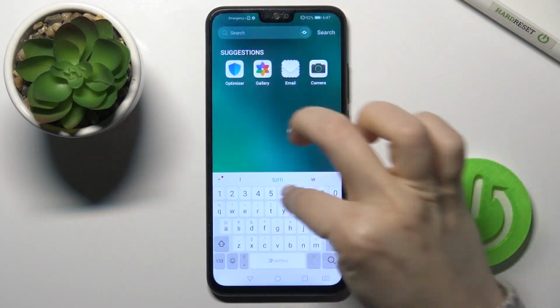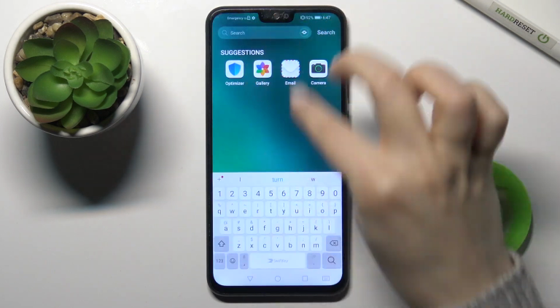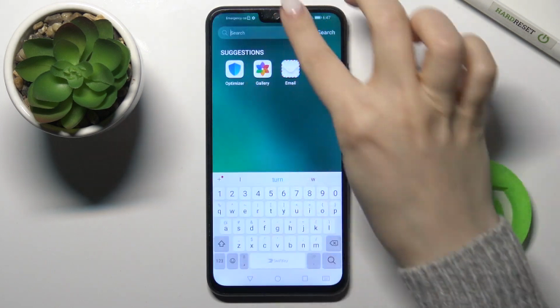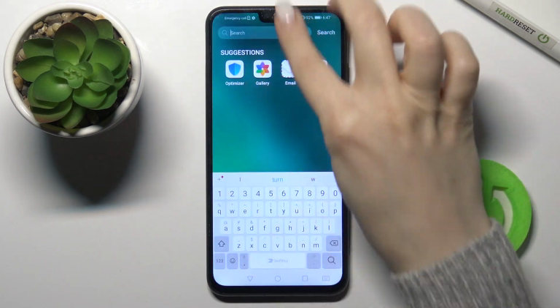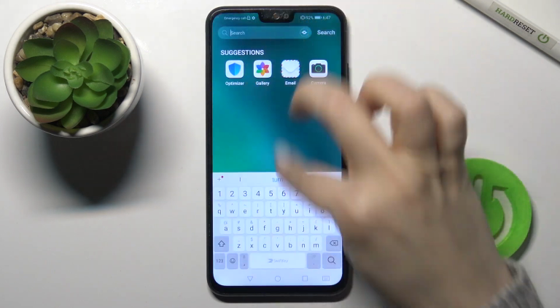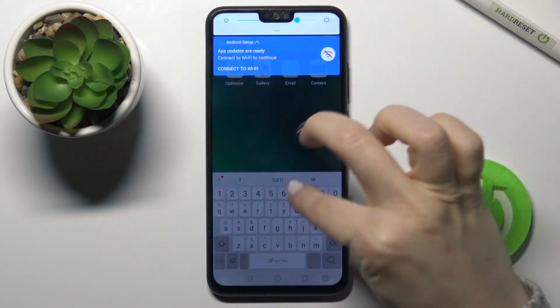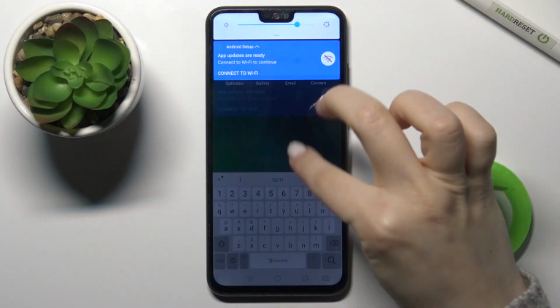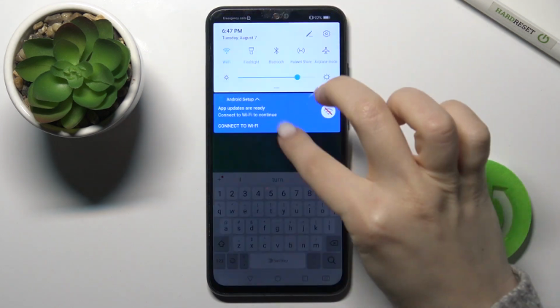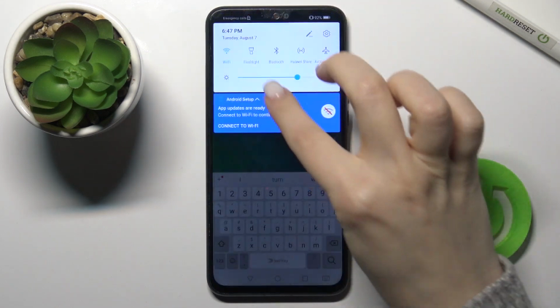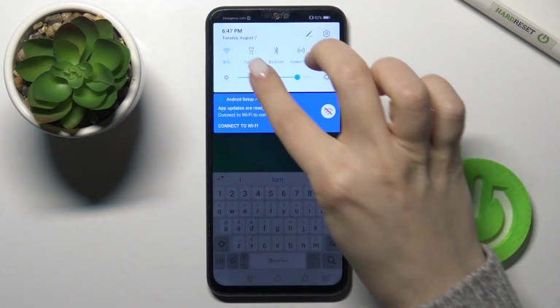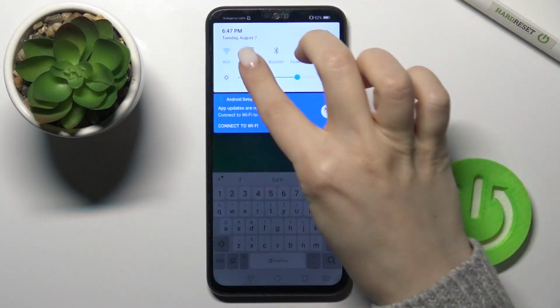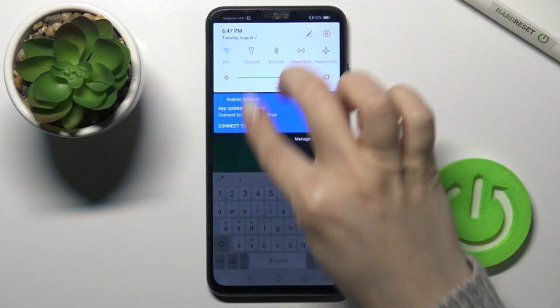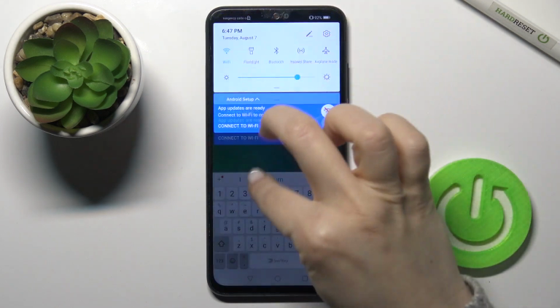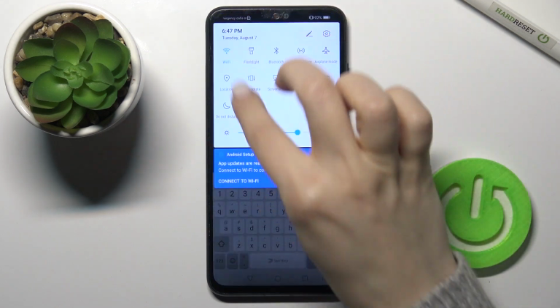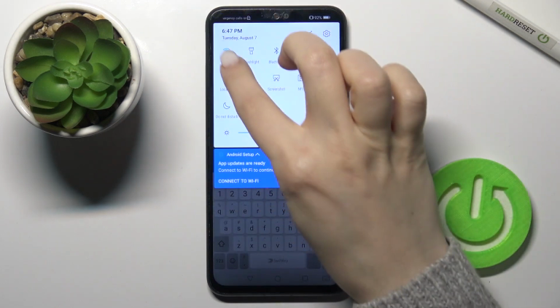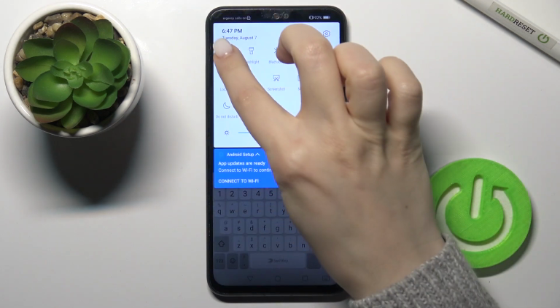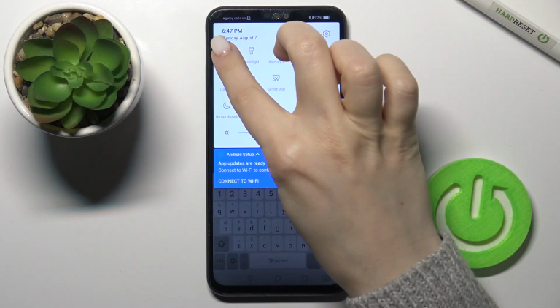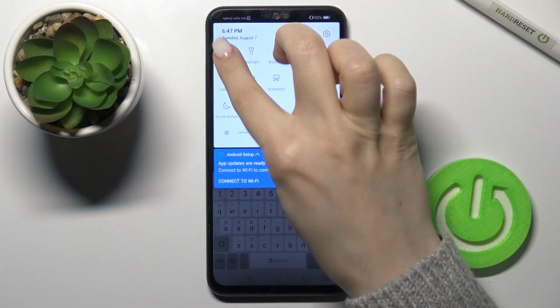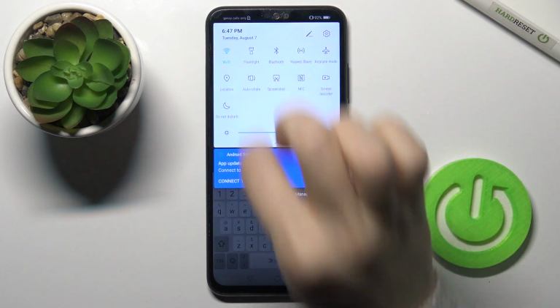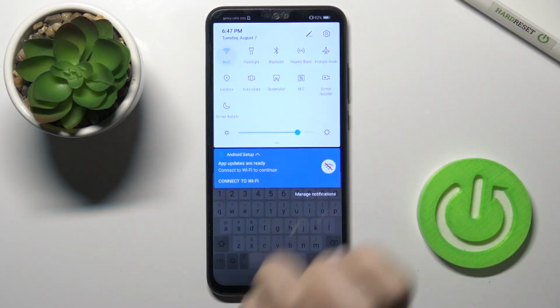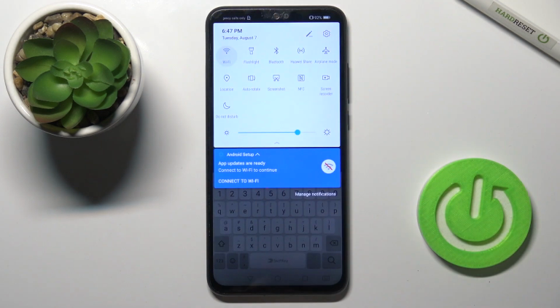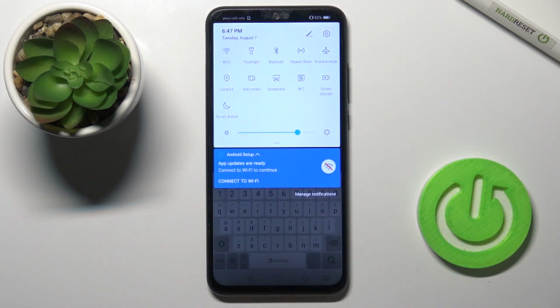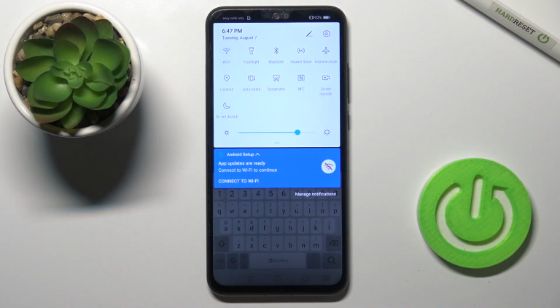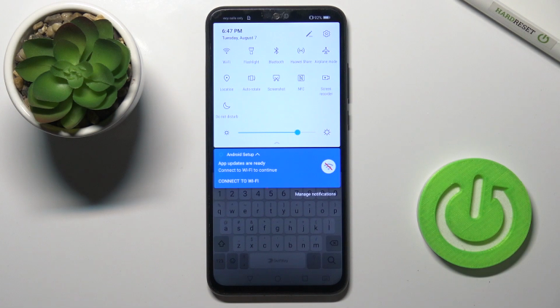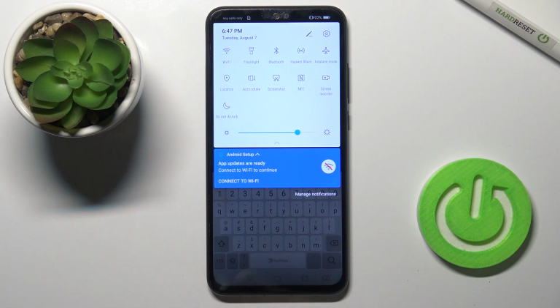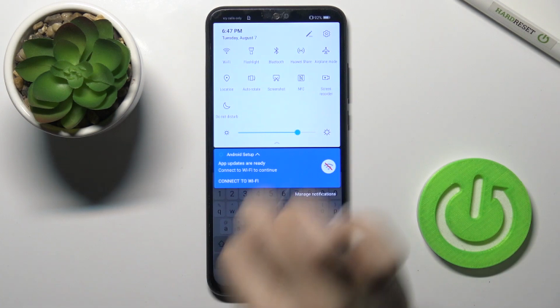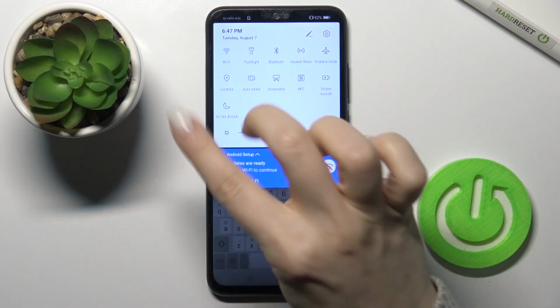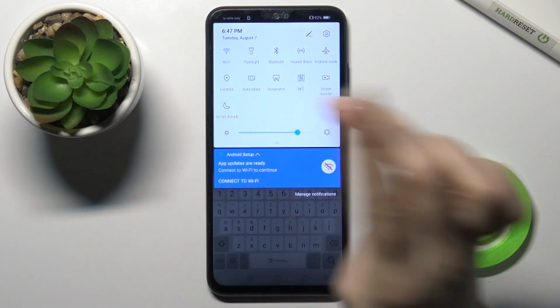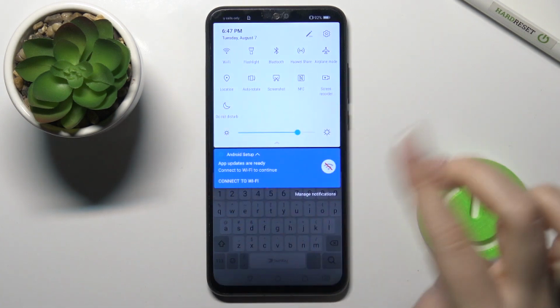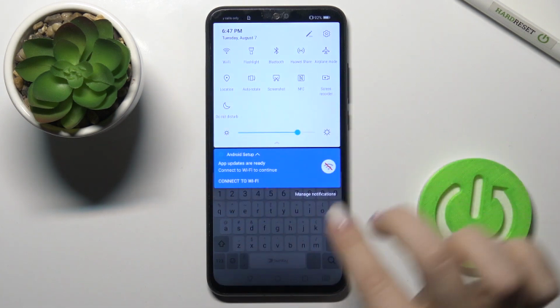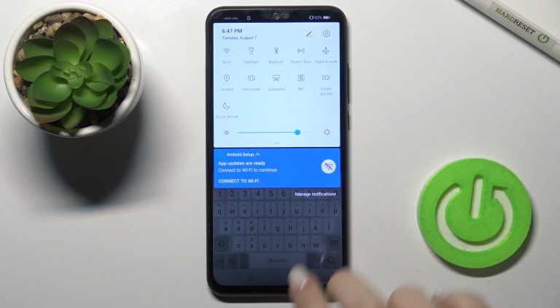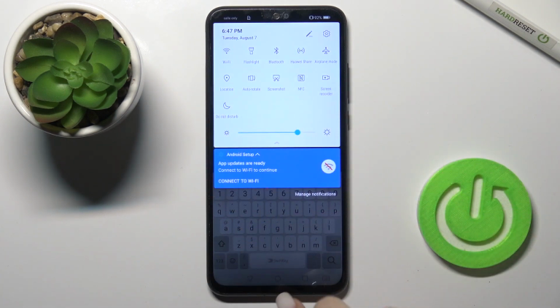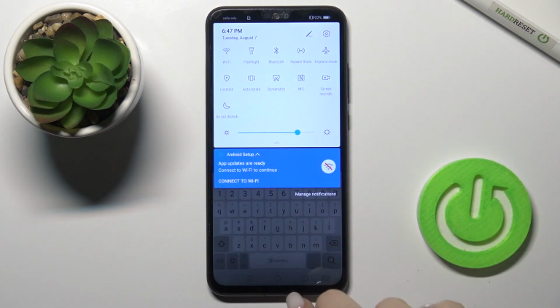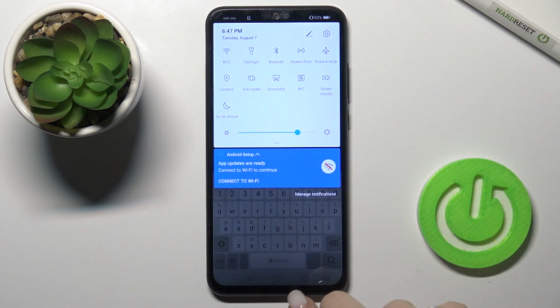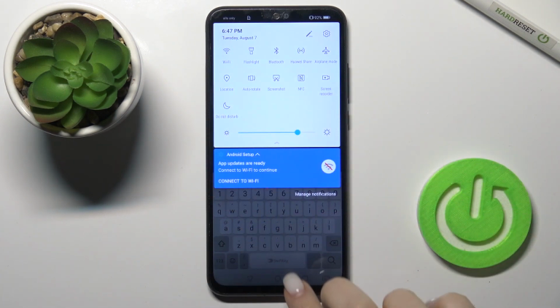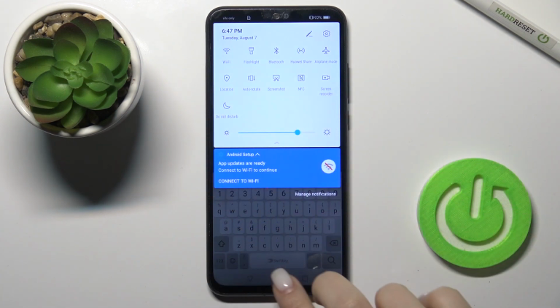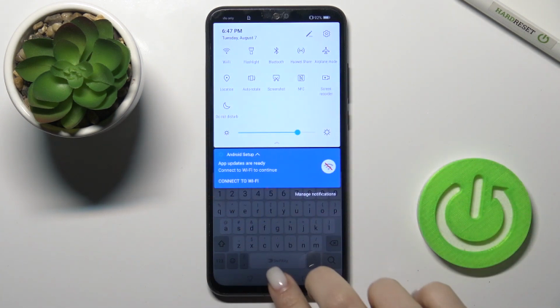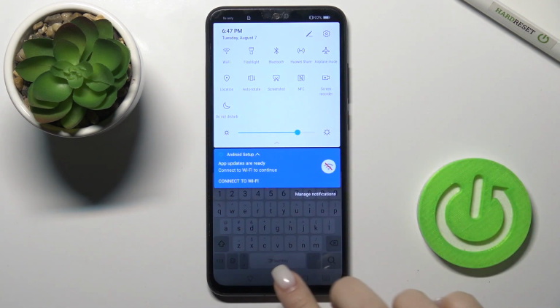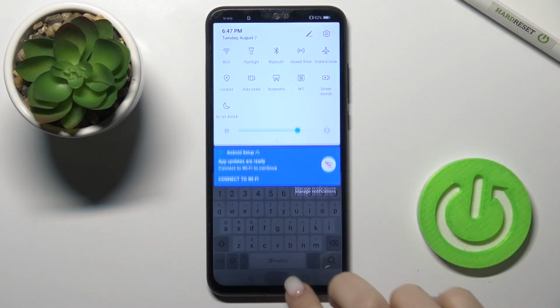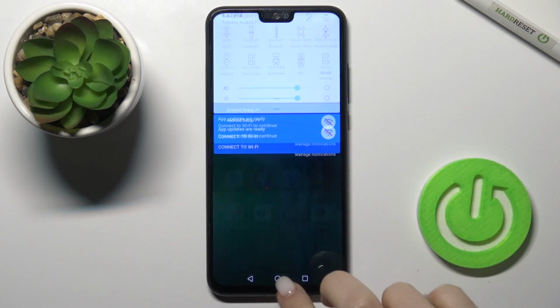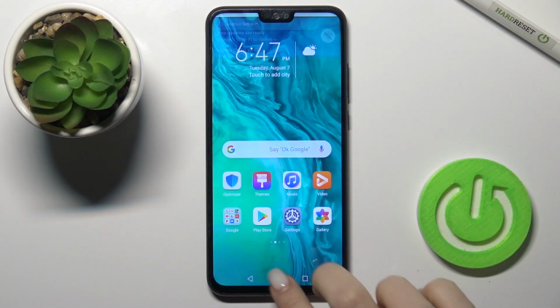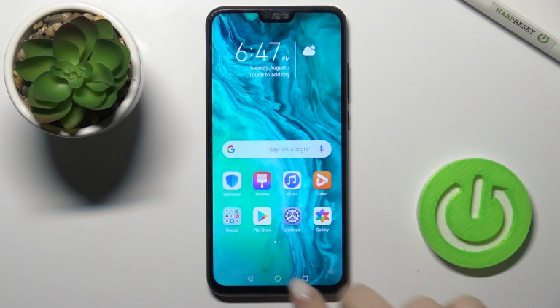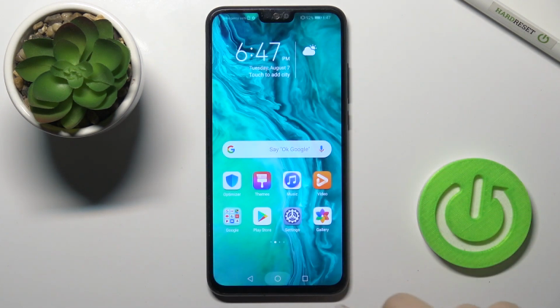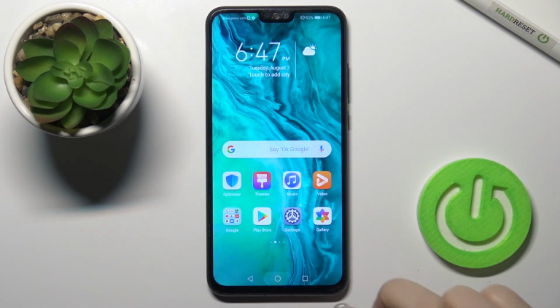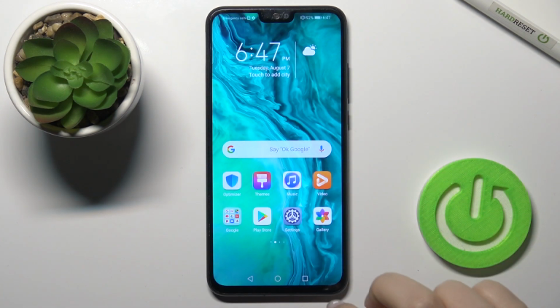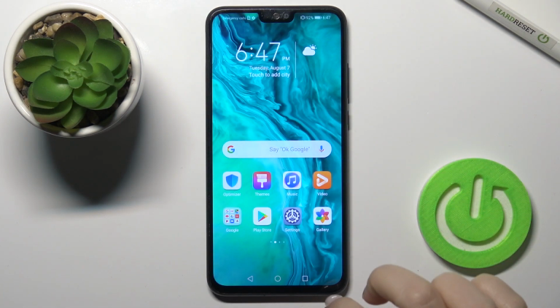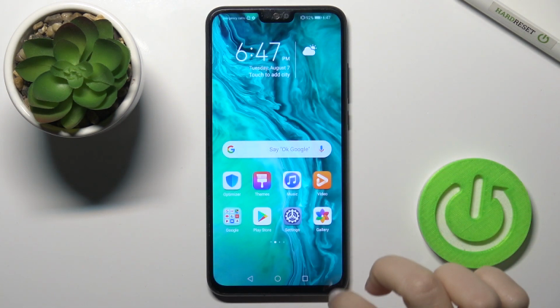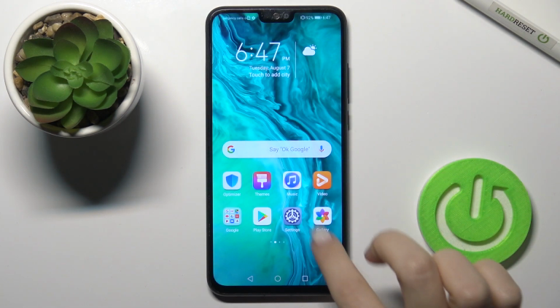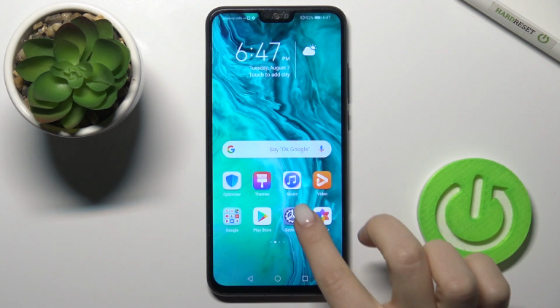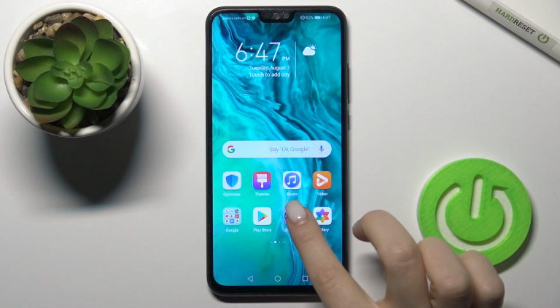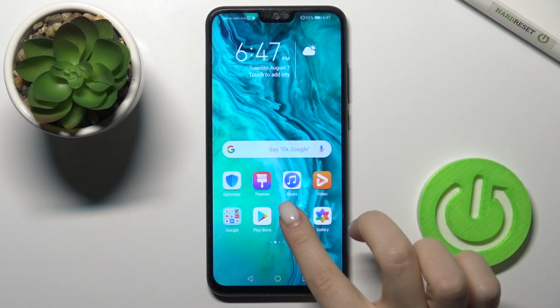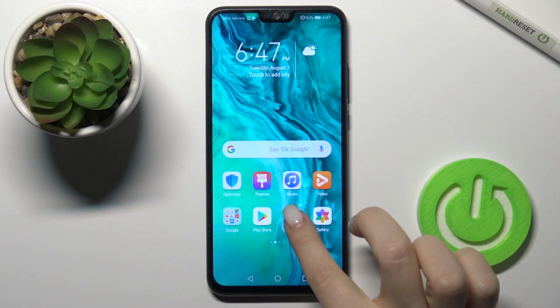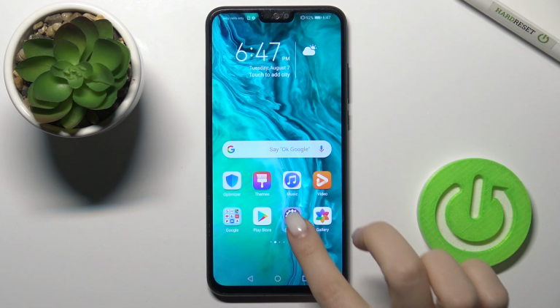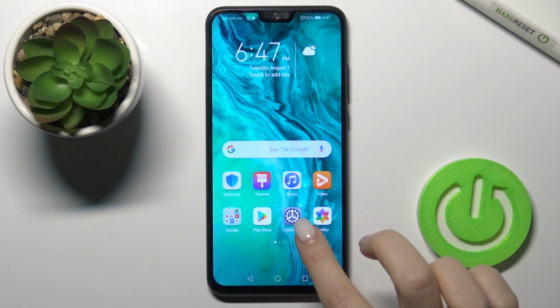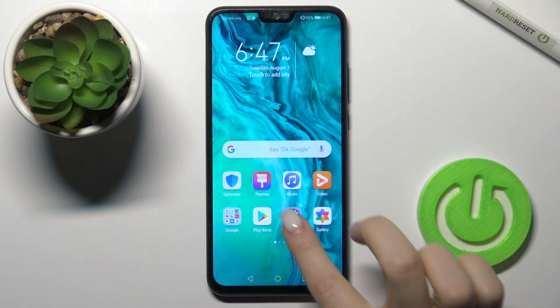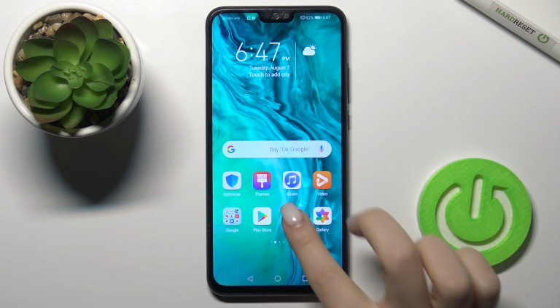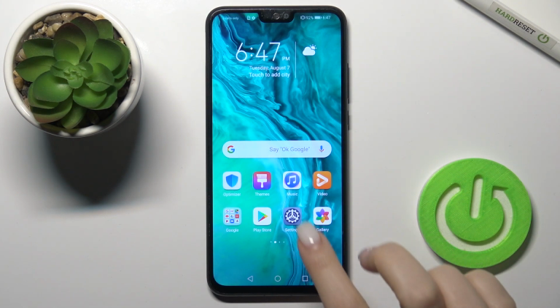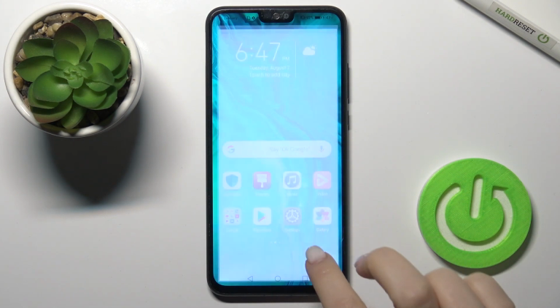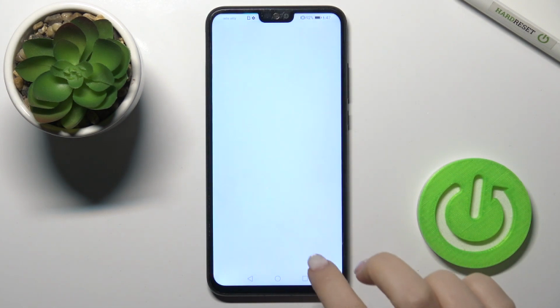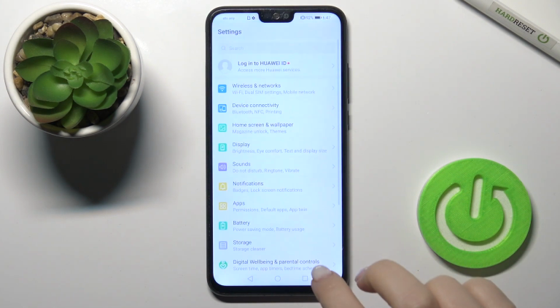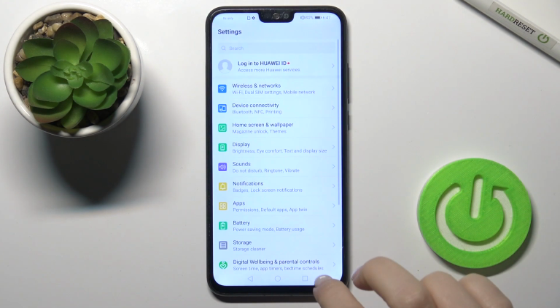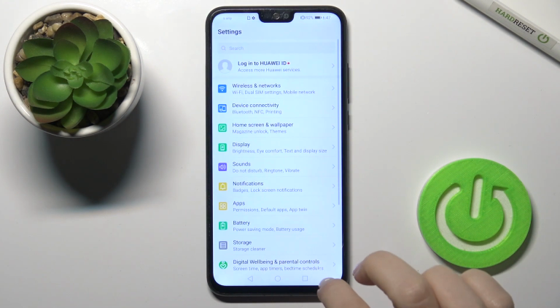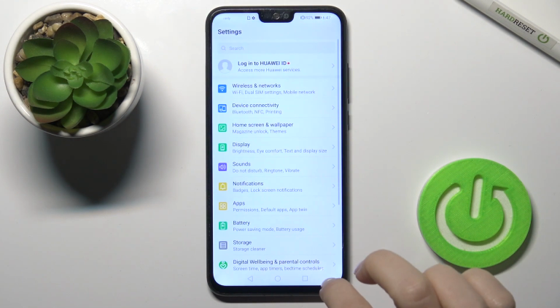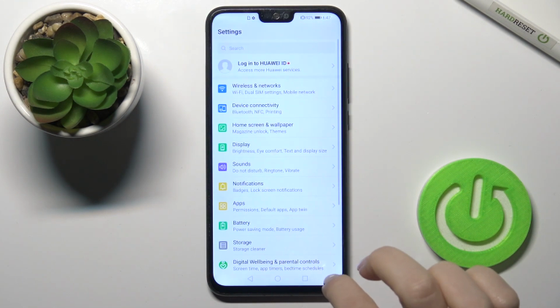If you want to turn it off, you can just tap the Wi-Fi icon again and that's it. Now for the second way, go to the Settings application.